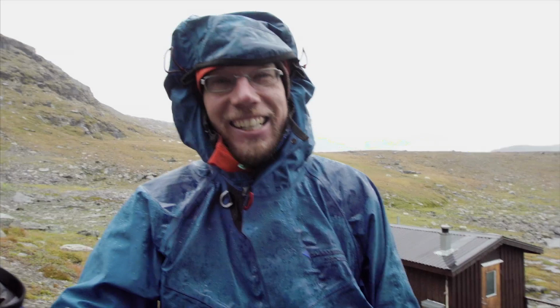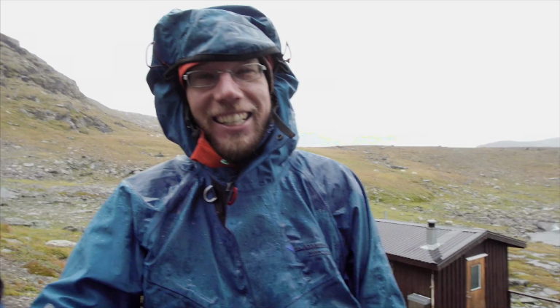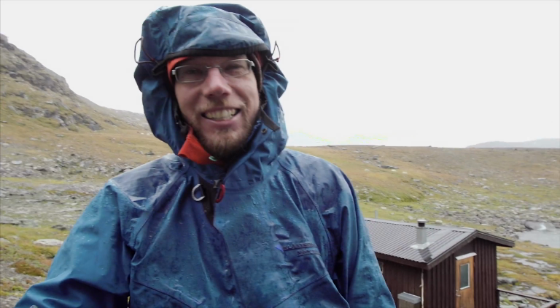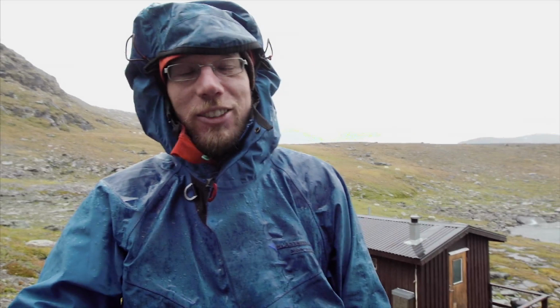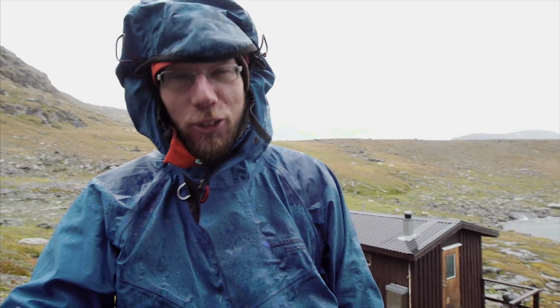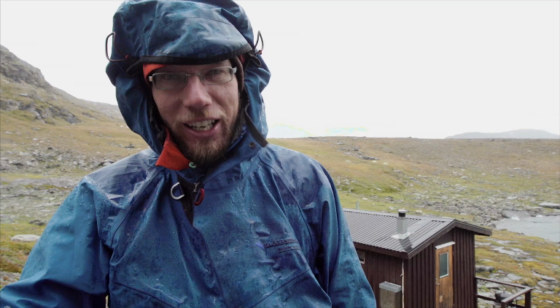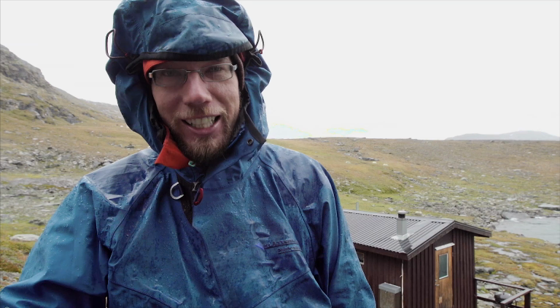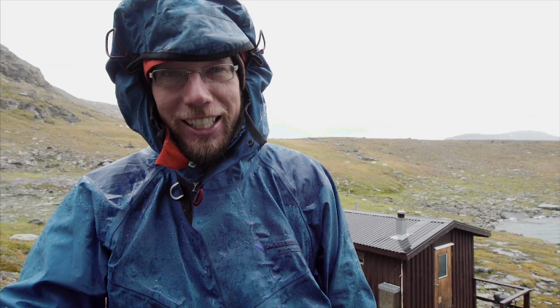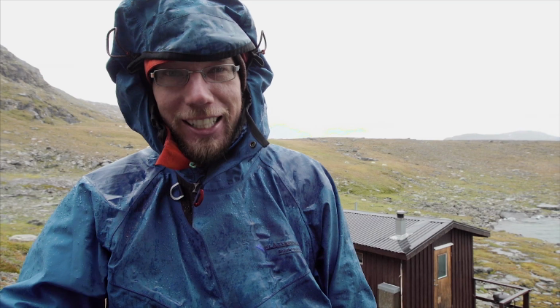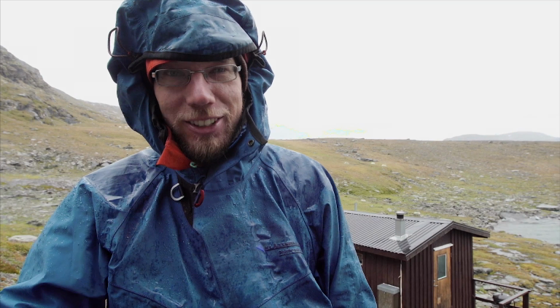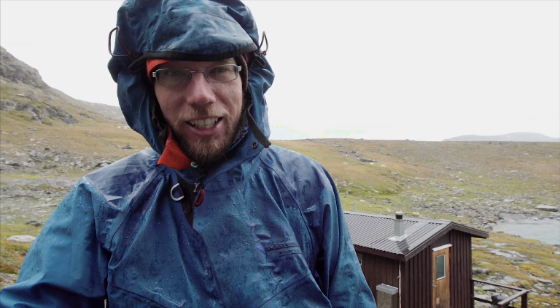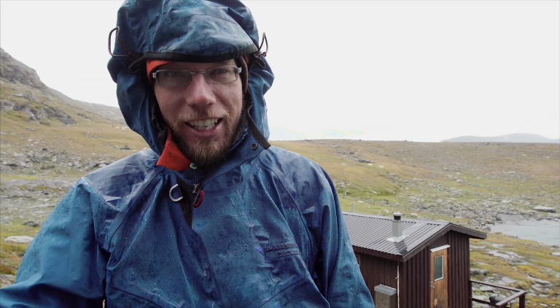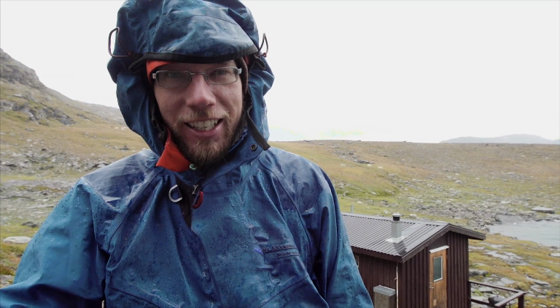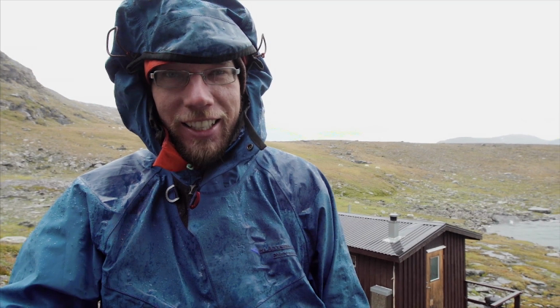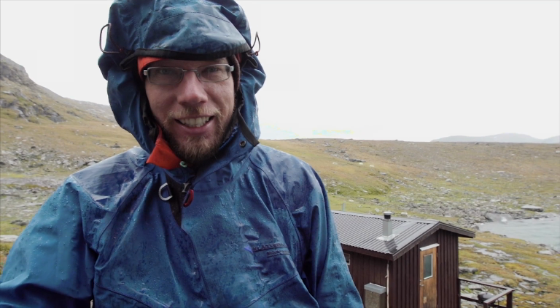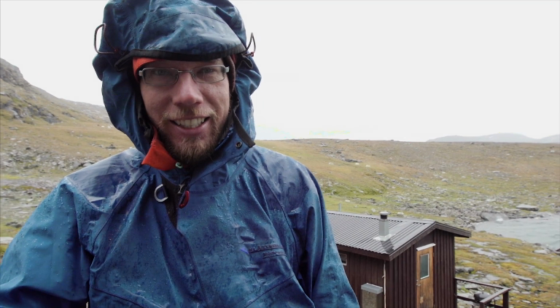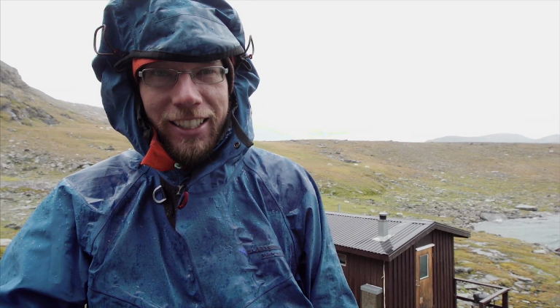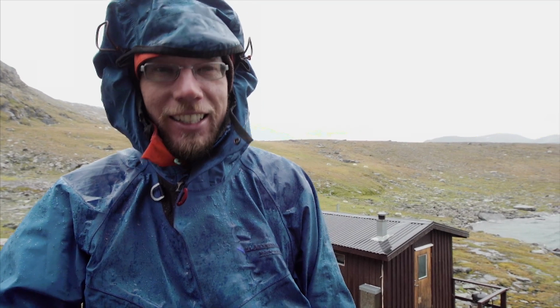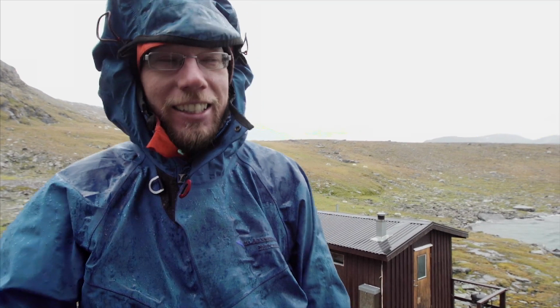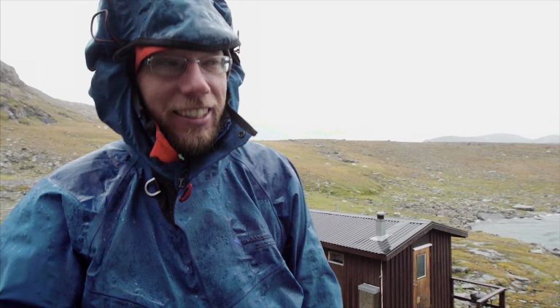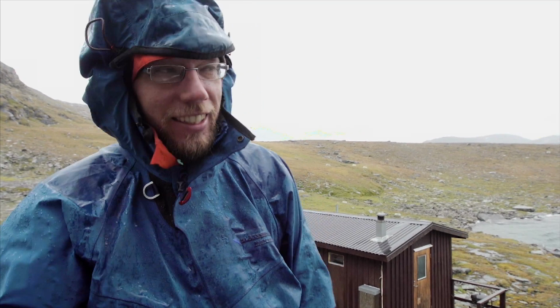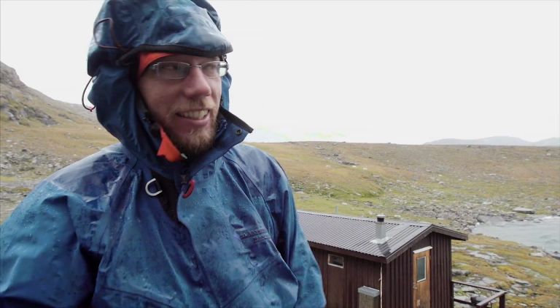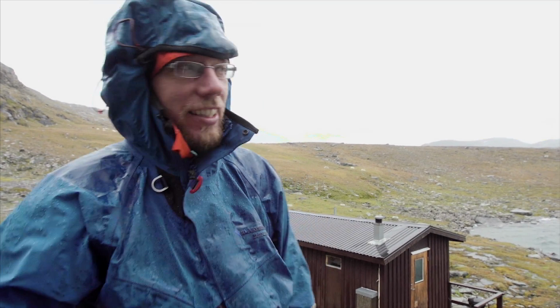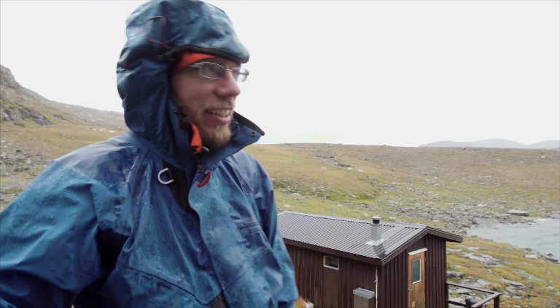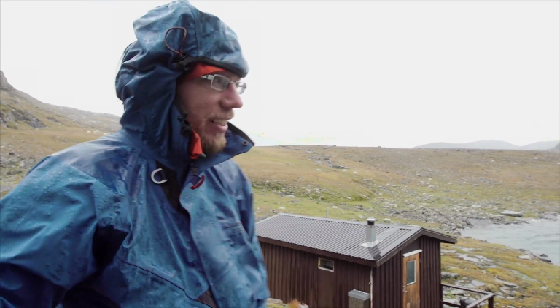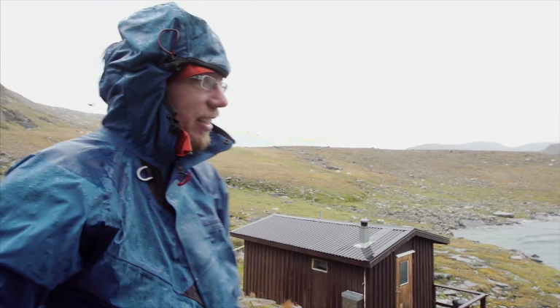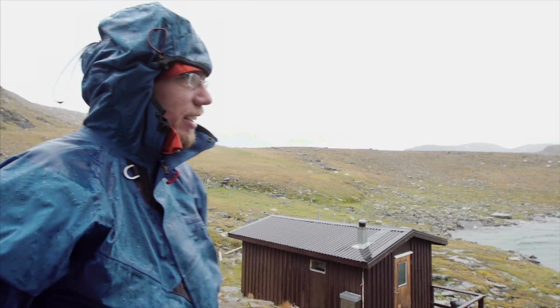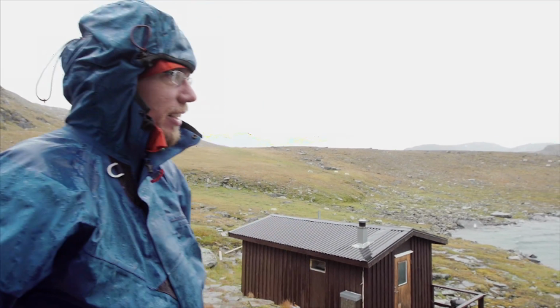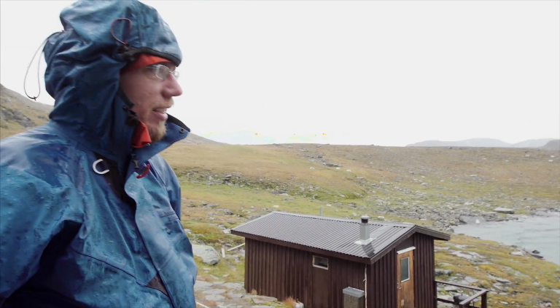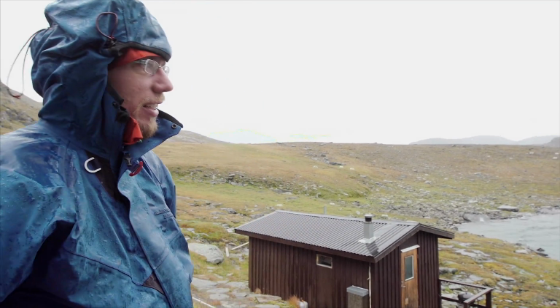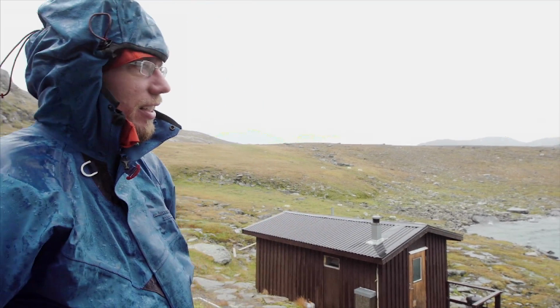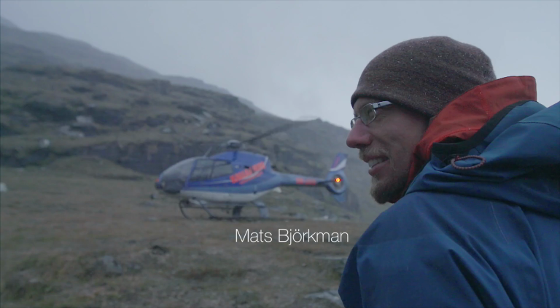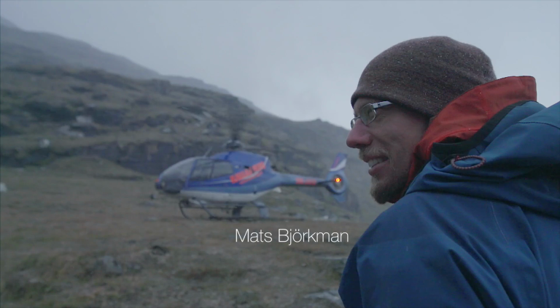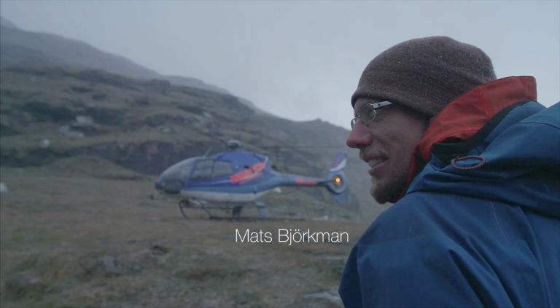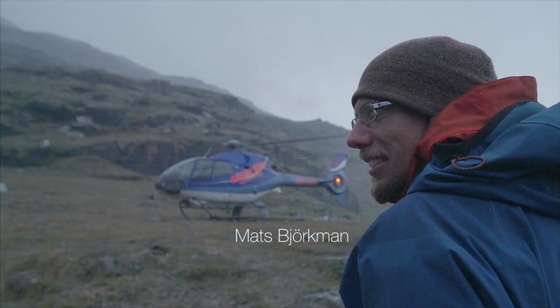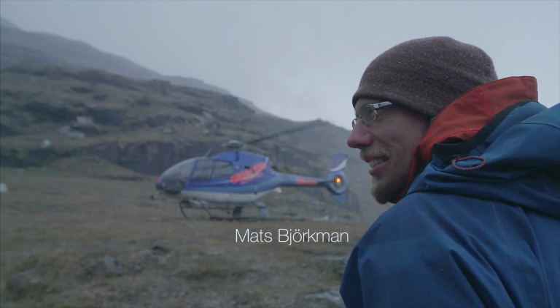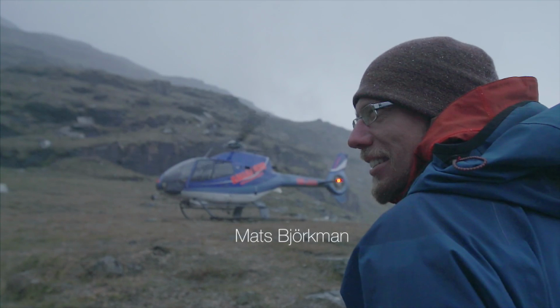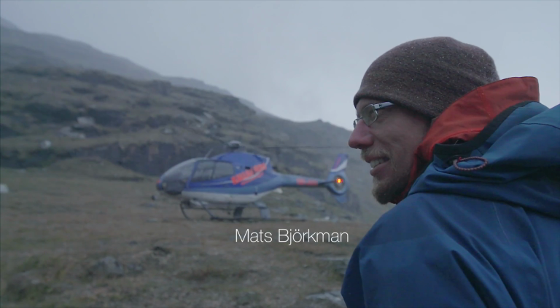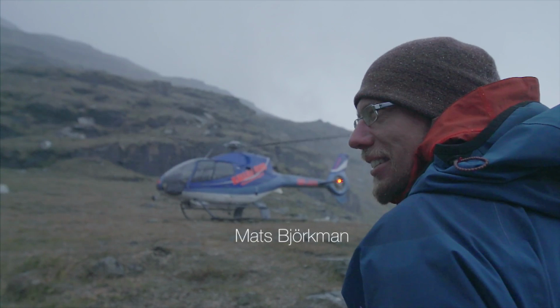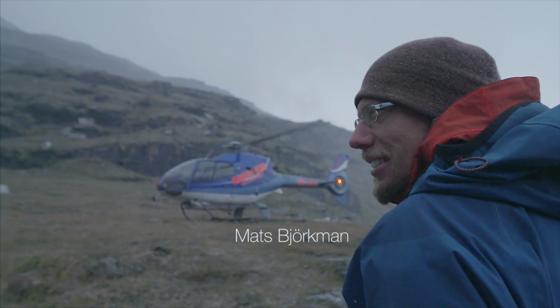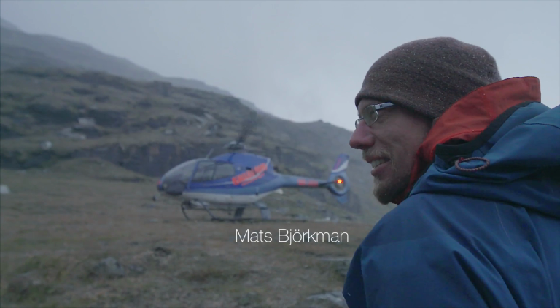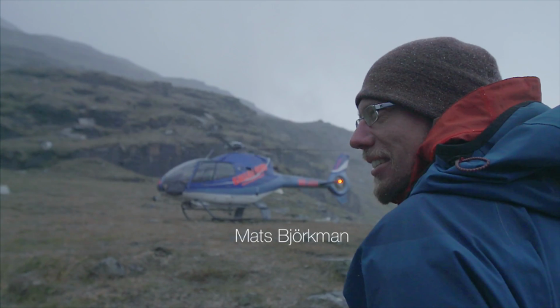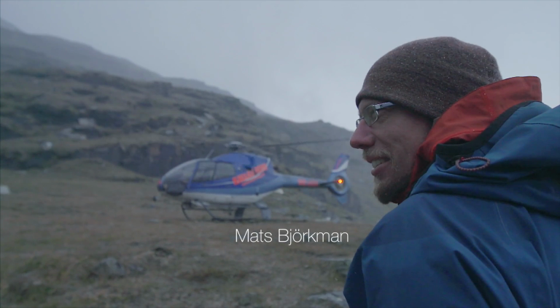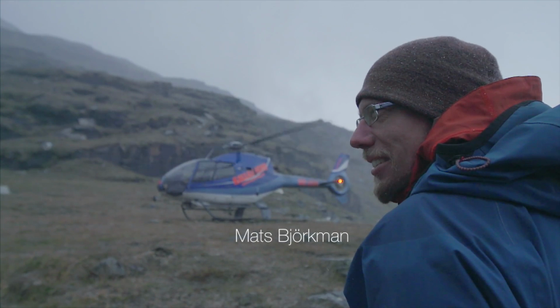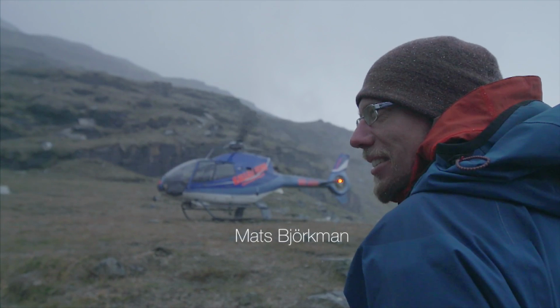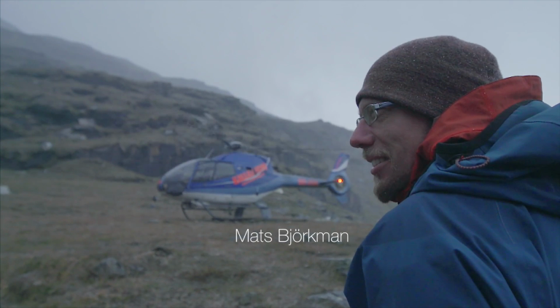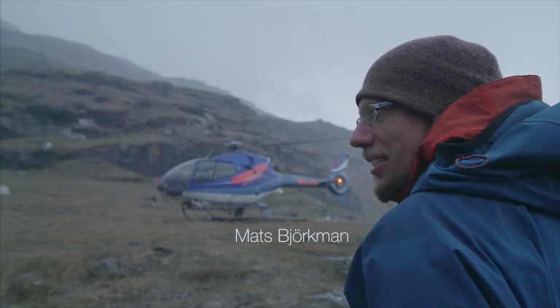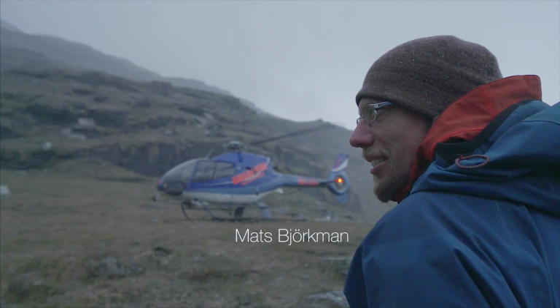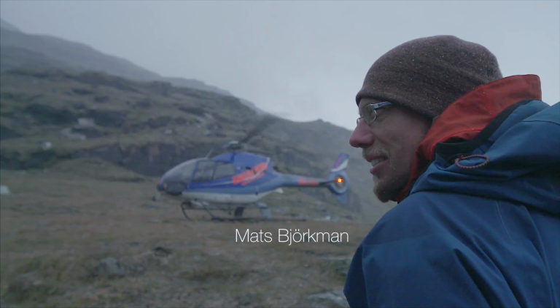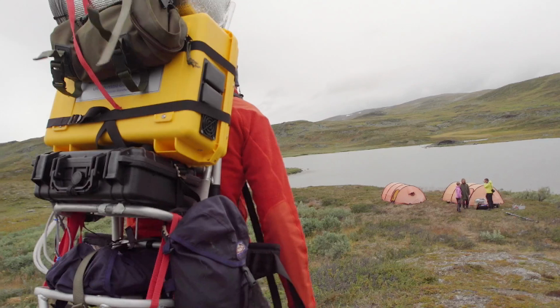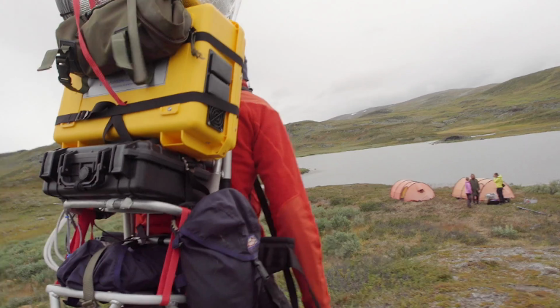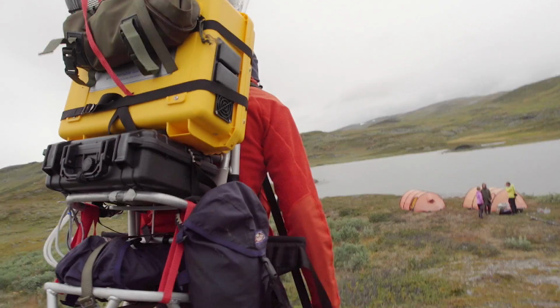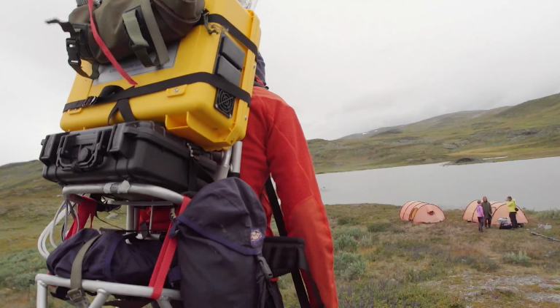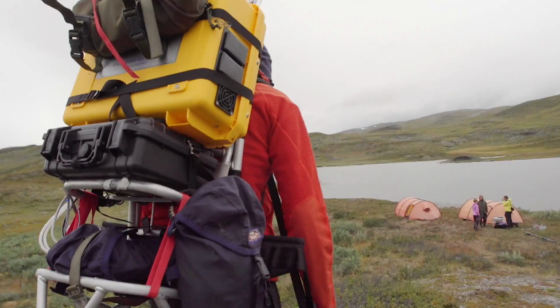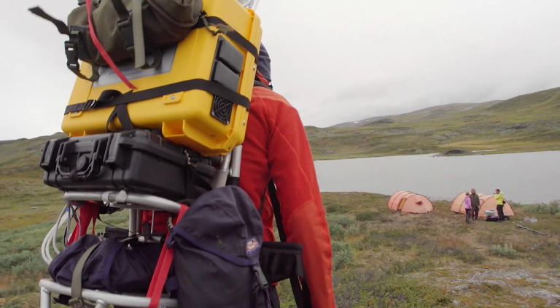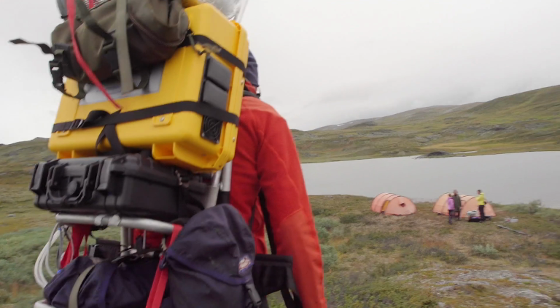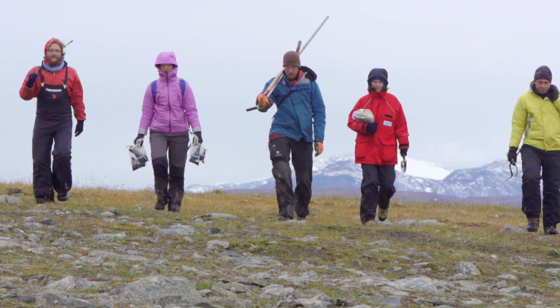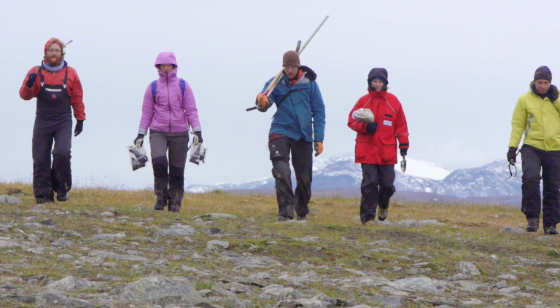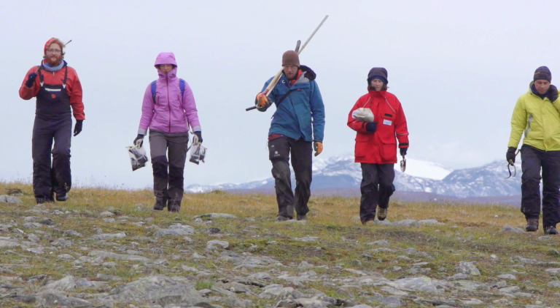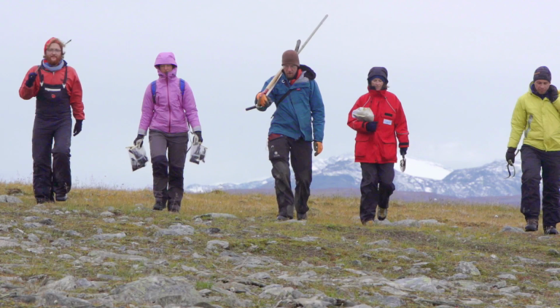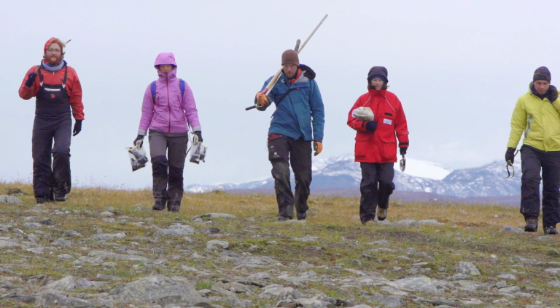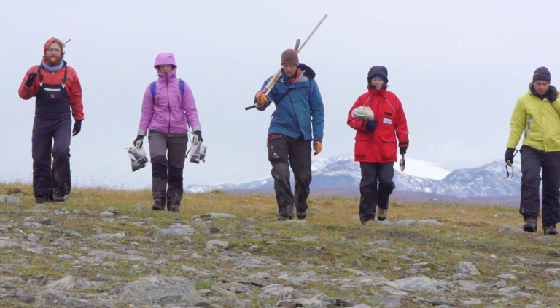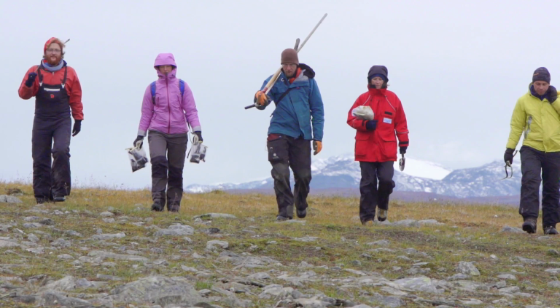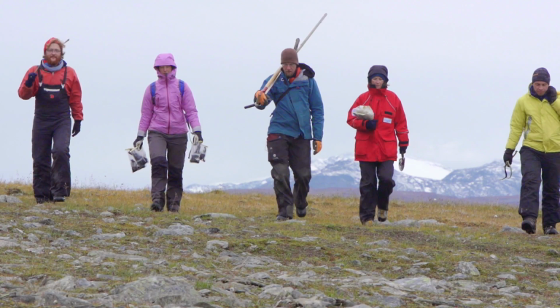It's a rainy day today. I'm here with my friend and researcher Mats Björkman and his team in the search for permafrost.